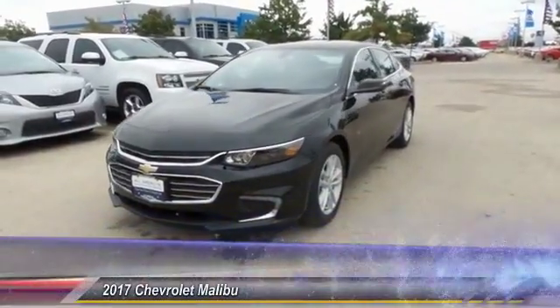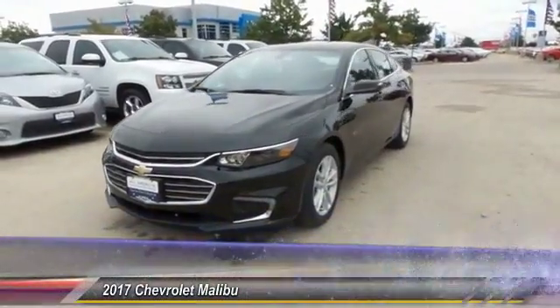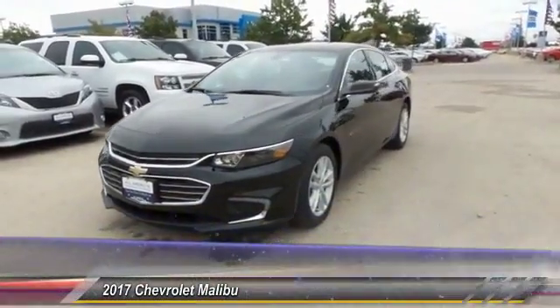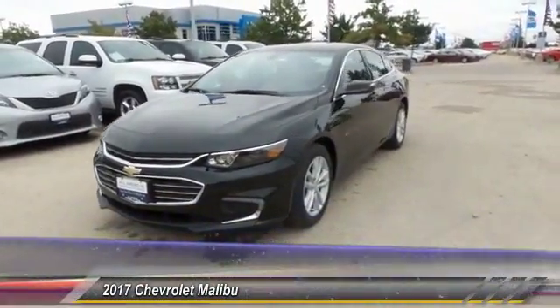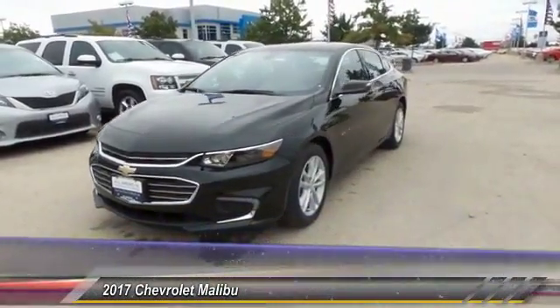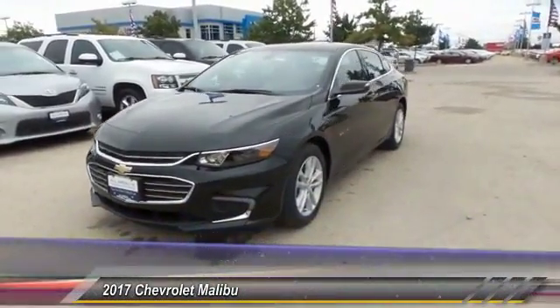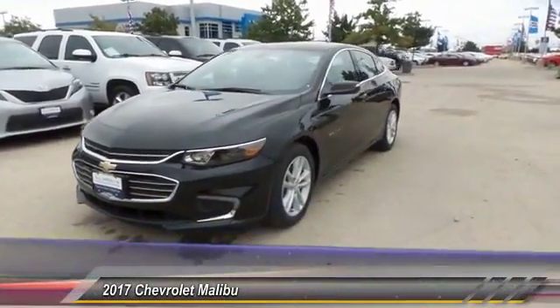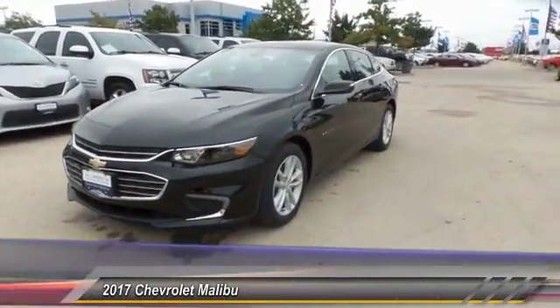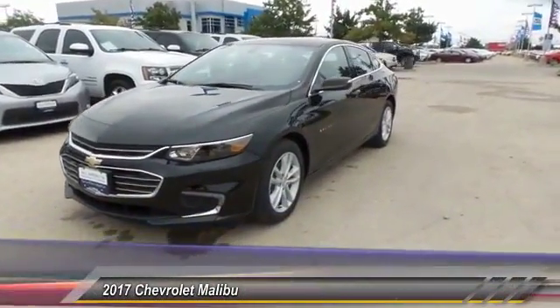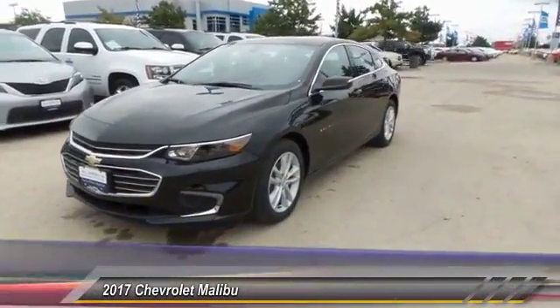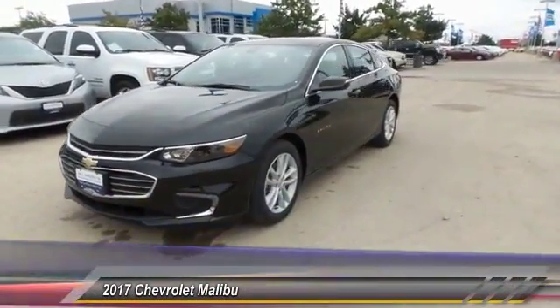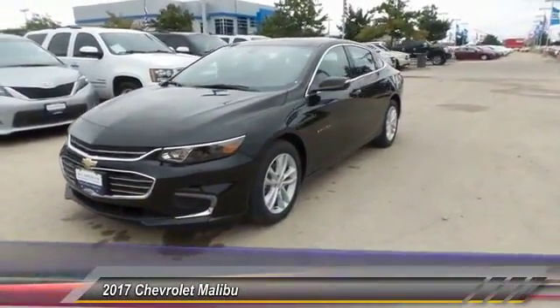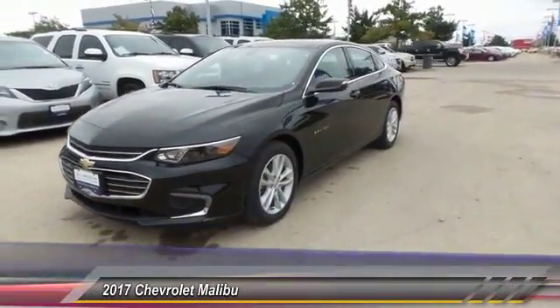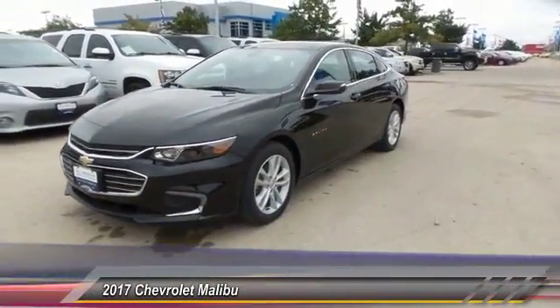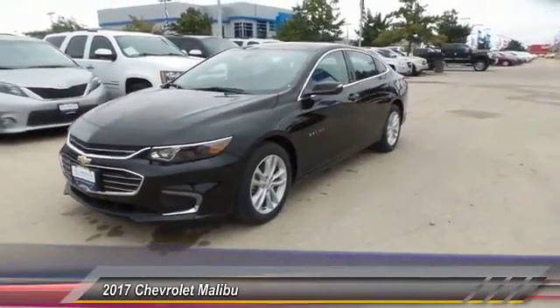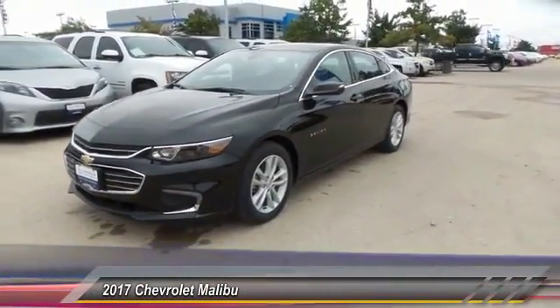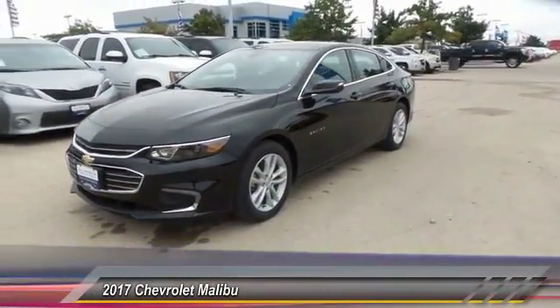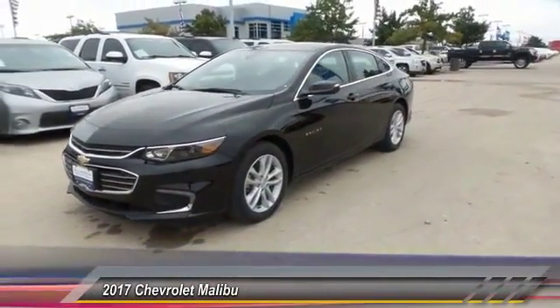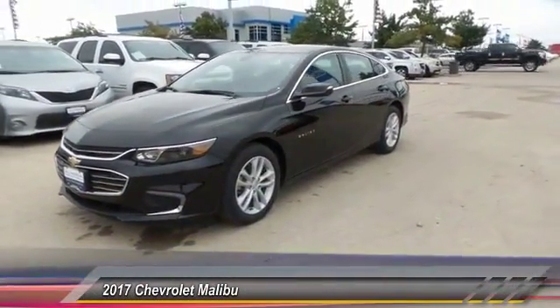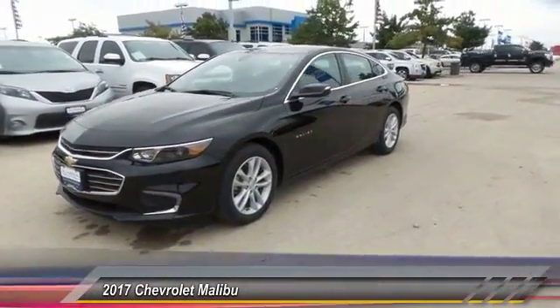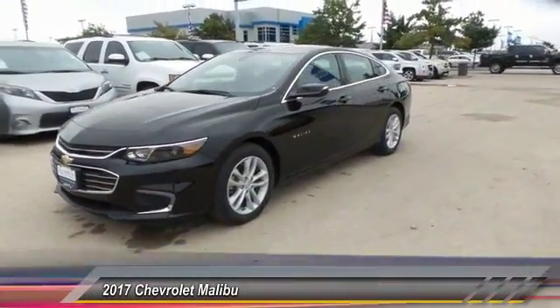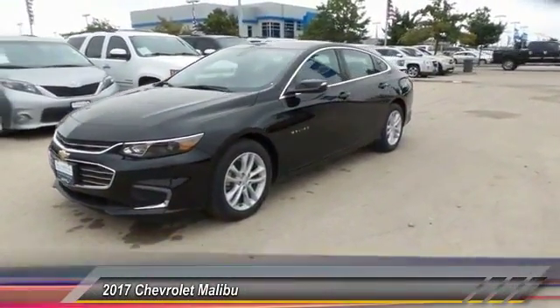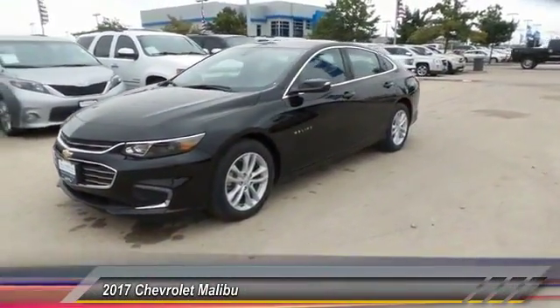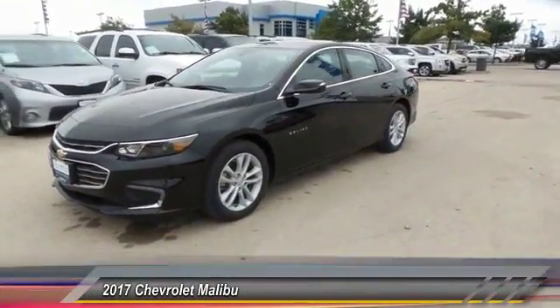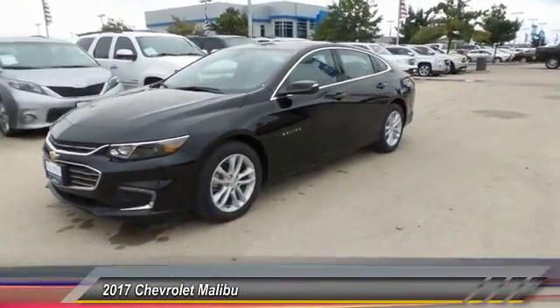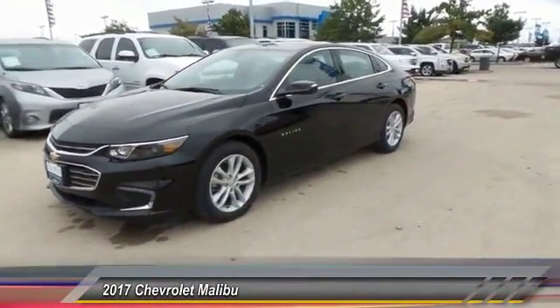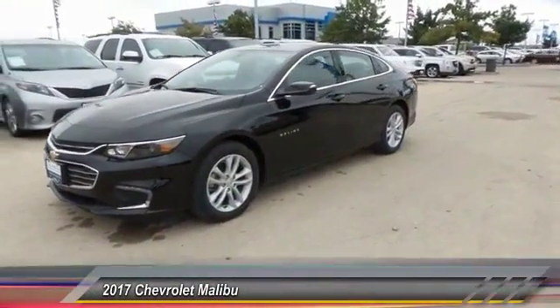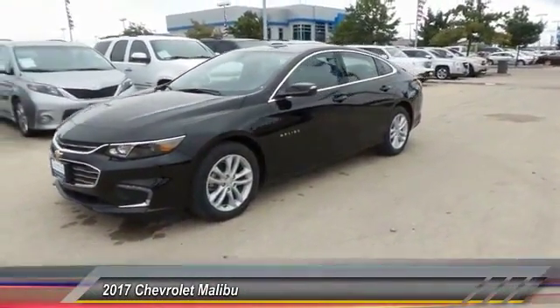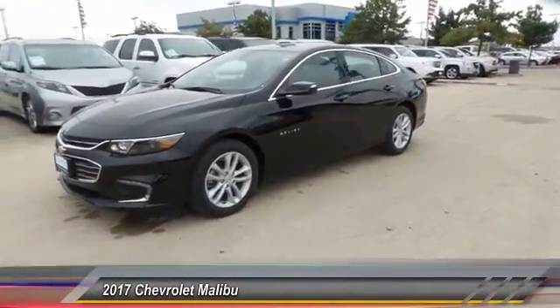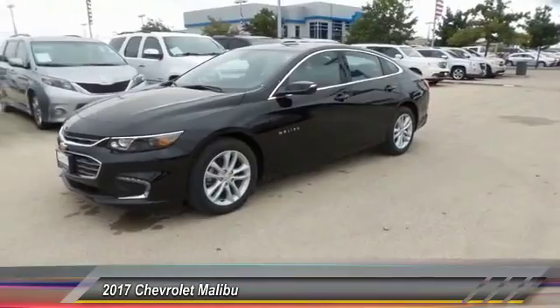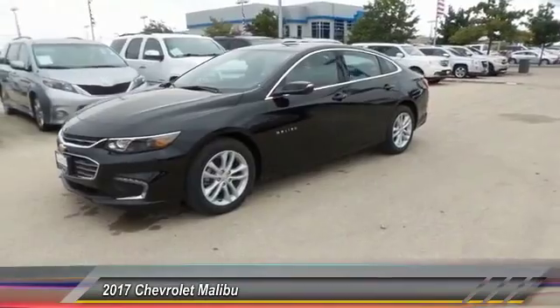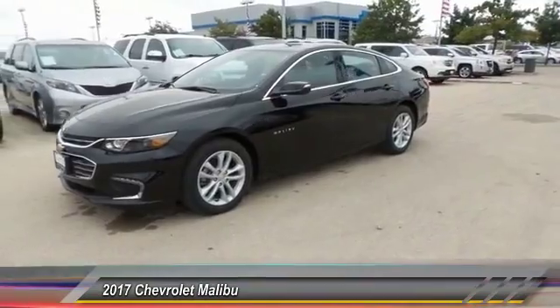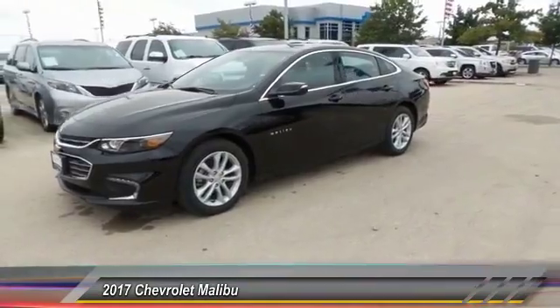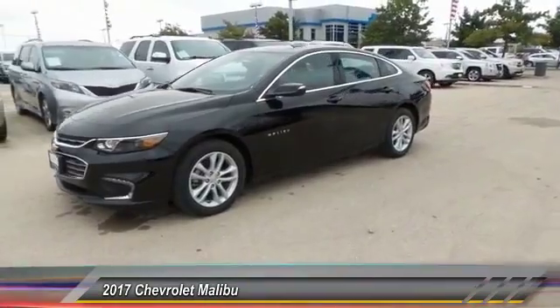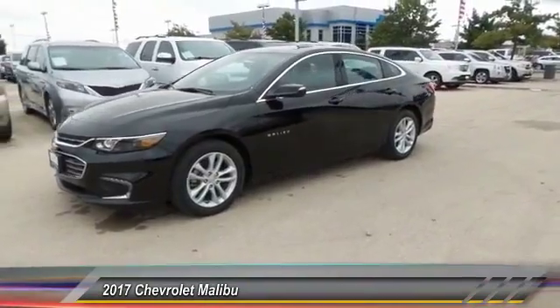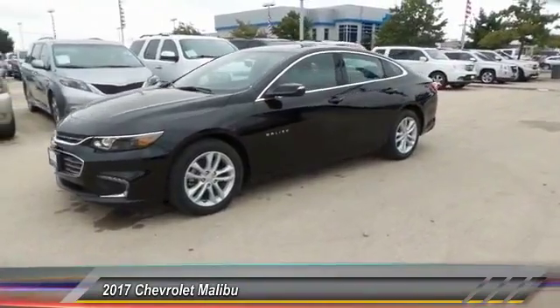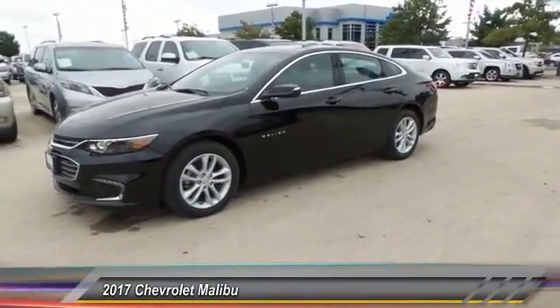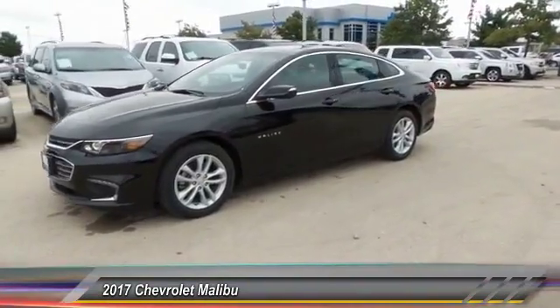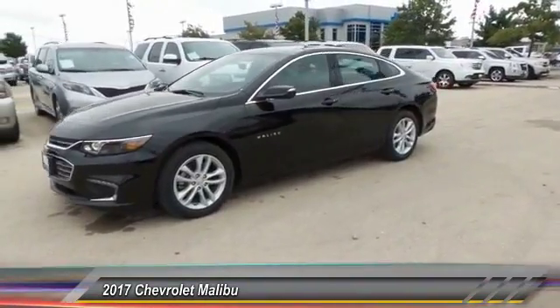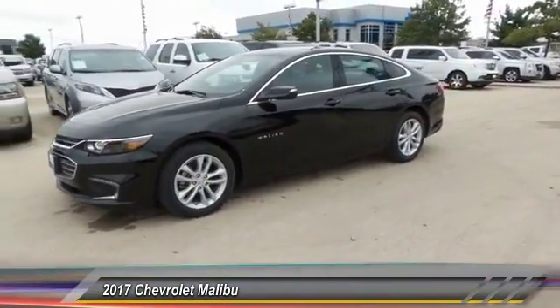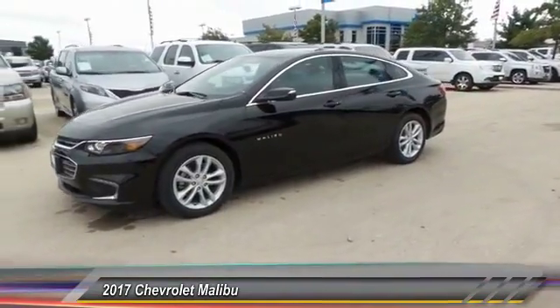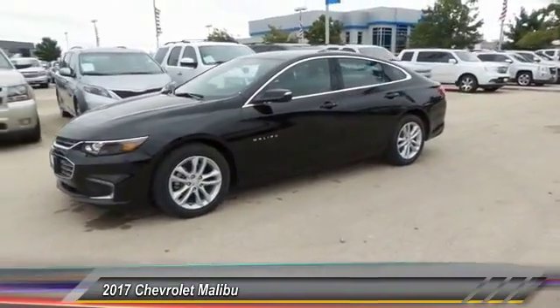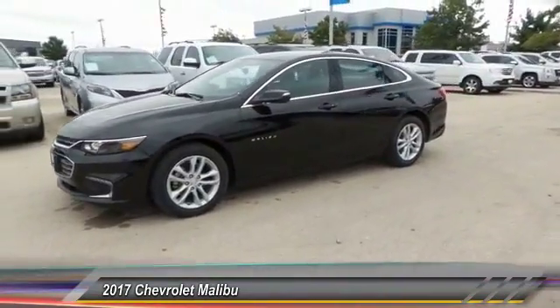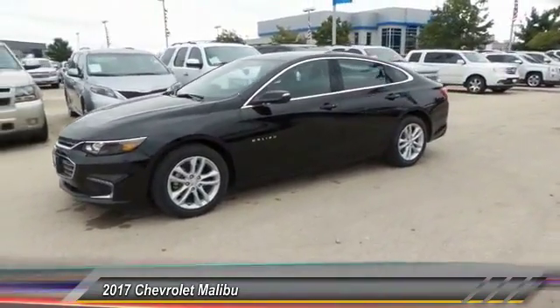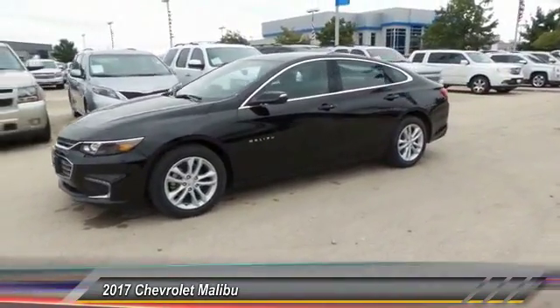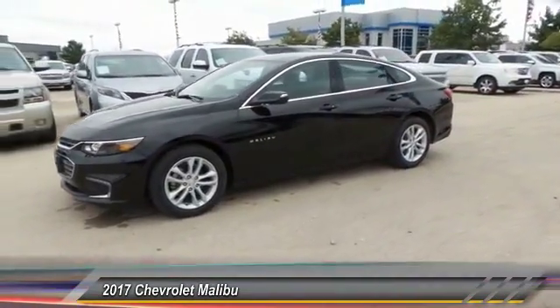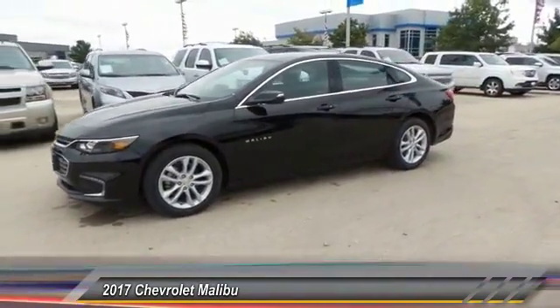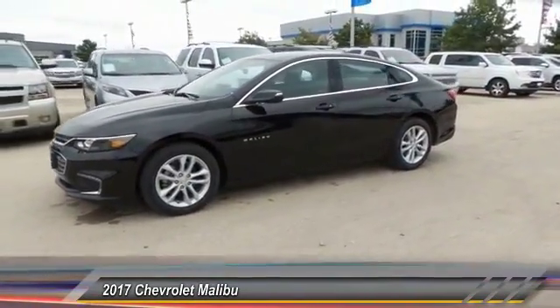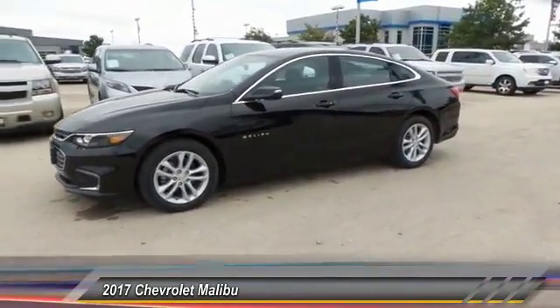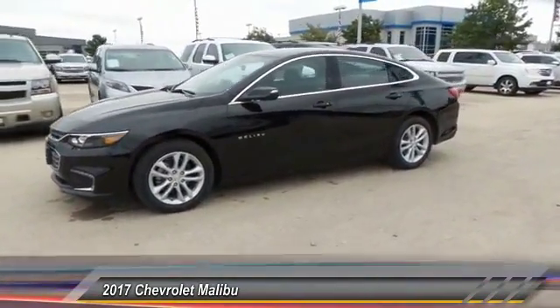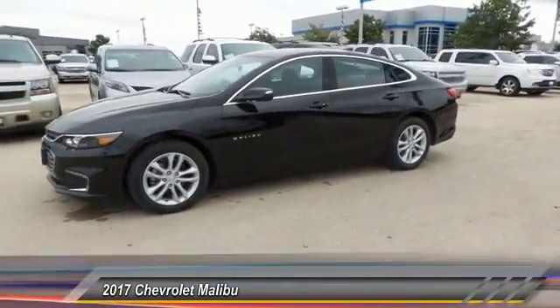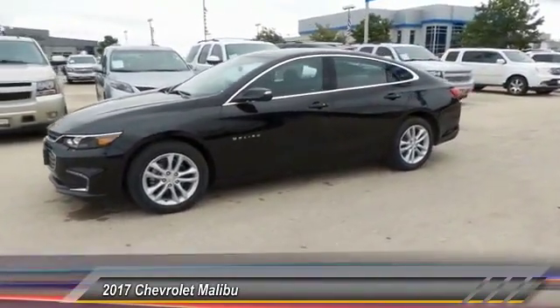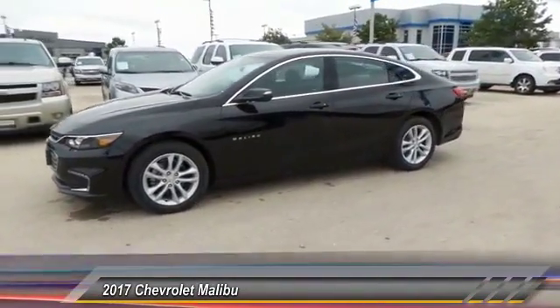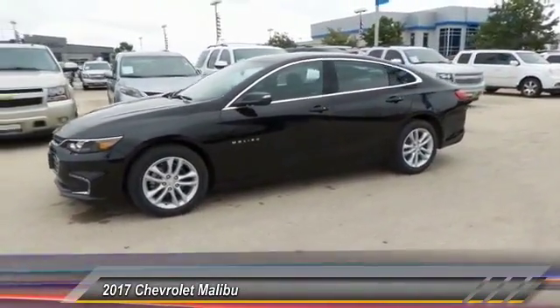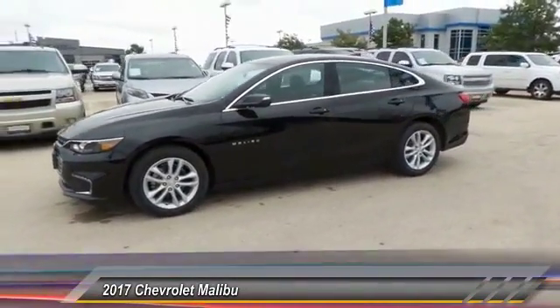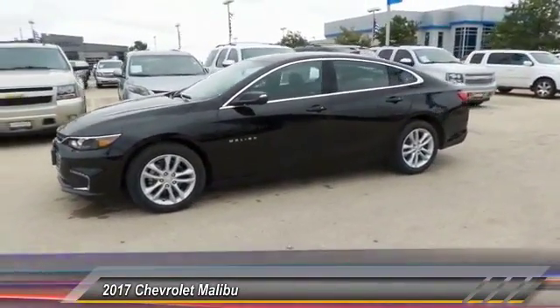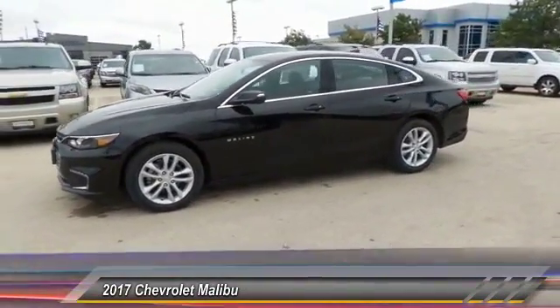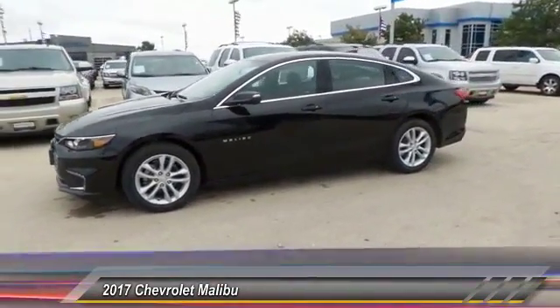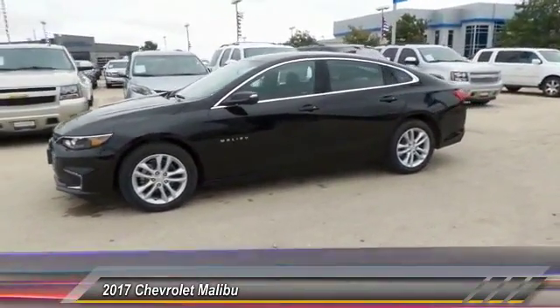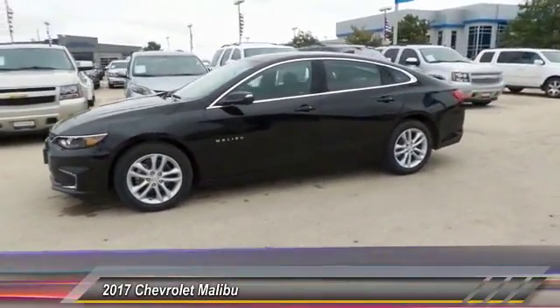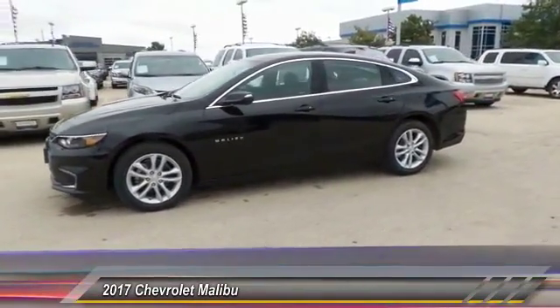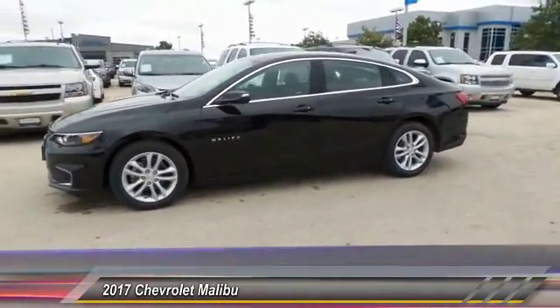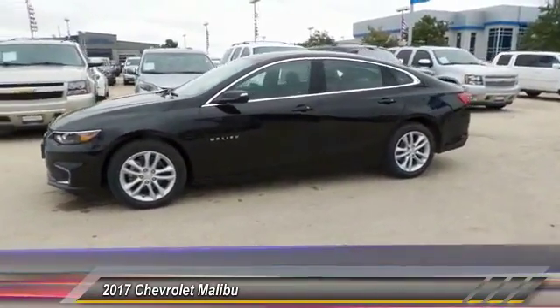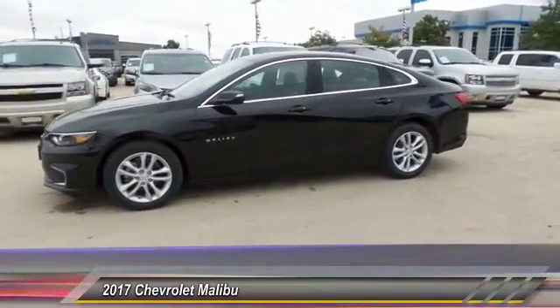2017 Malibu. A combination of performance and fuel economy, the Malibu is a great commuting car.